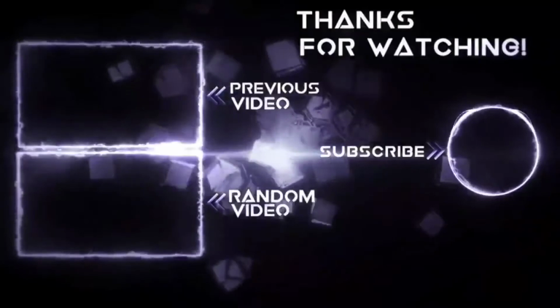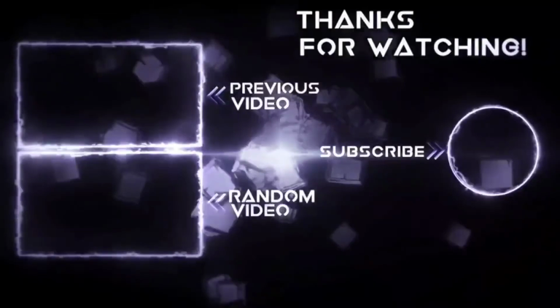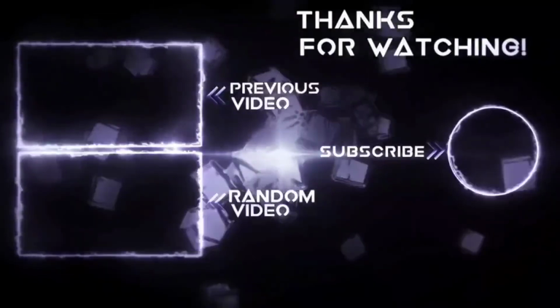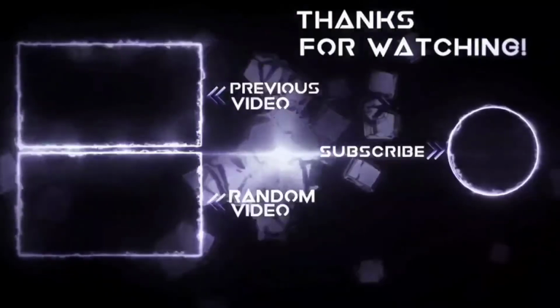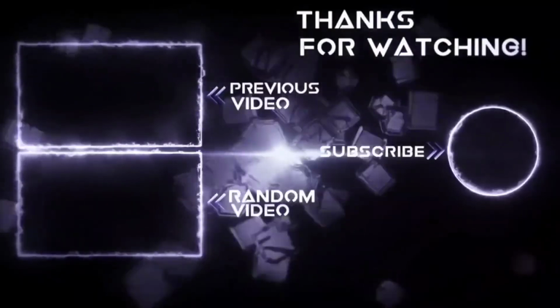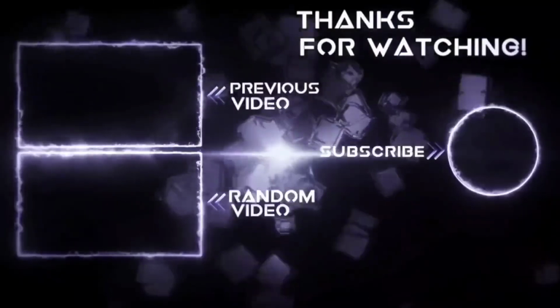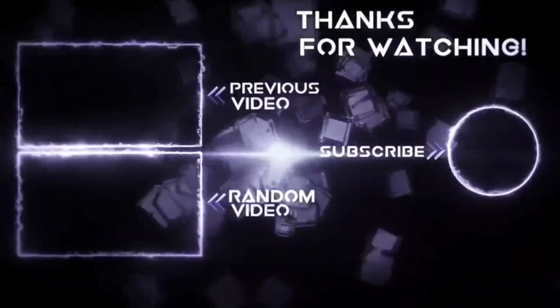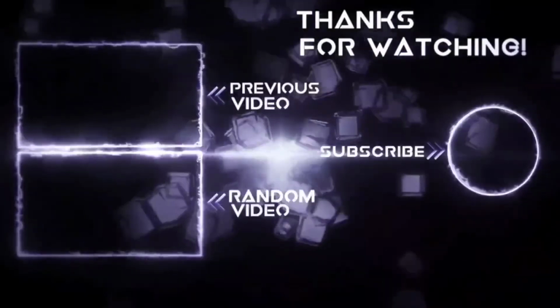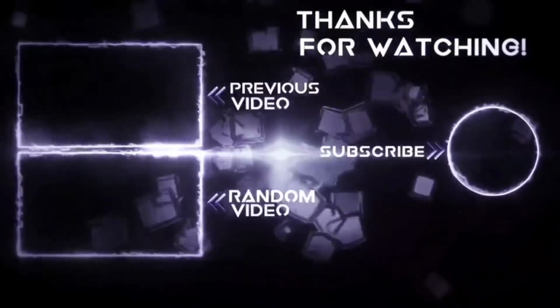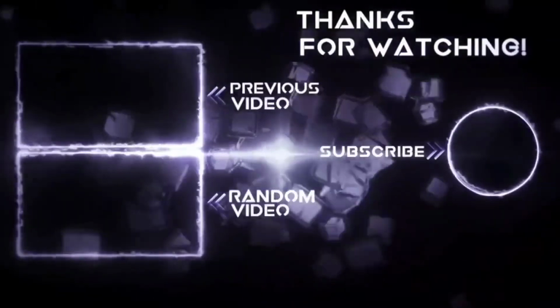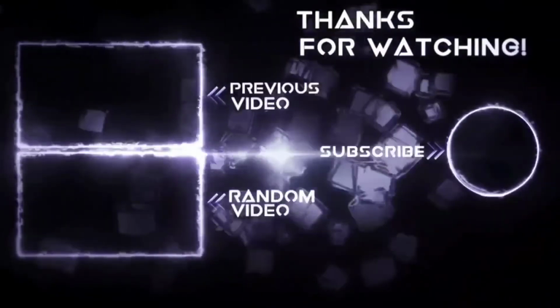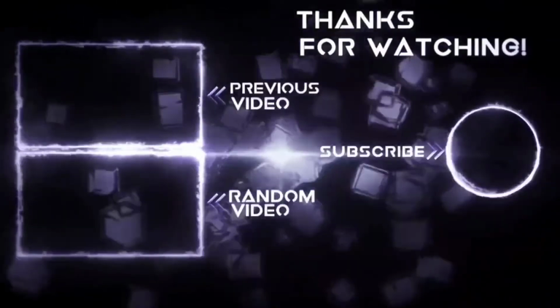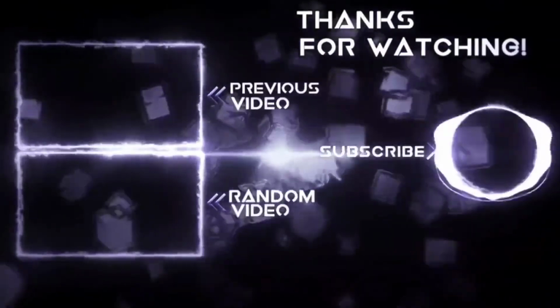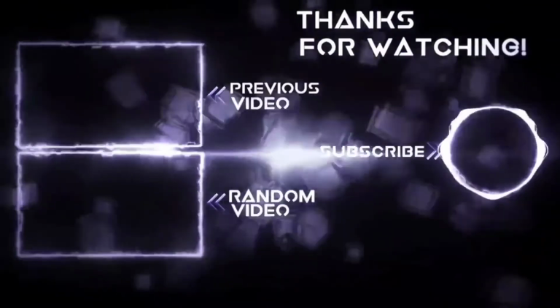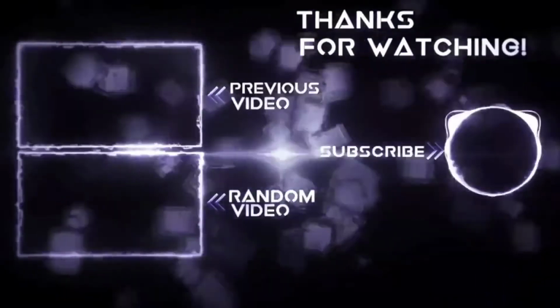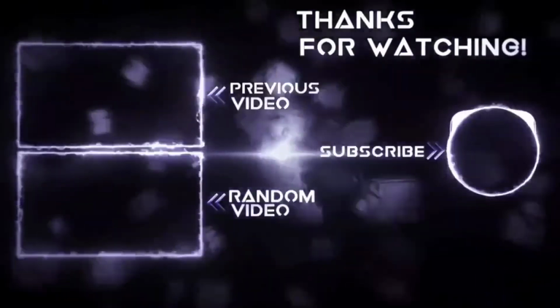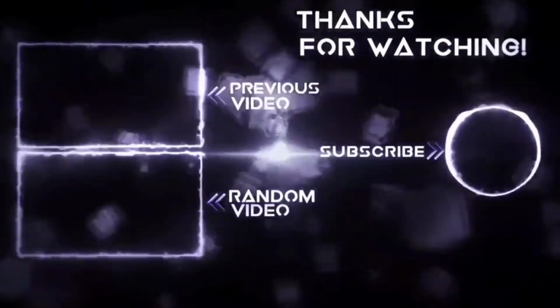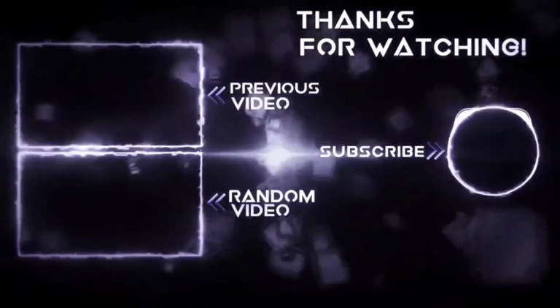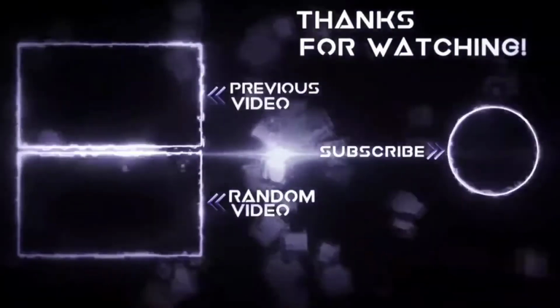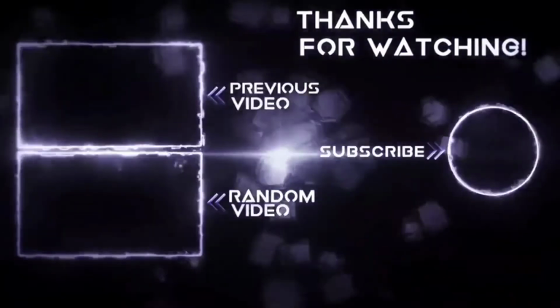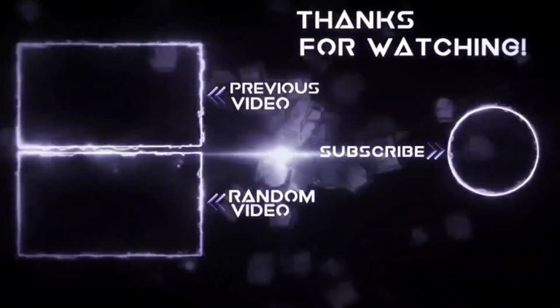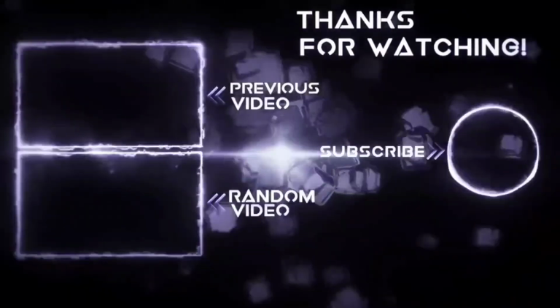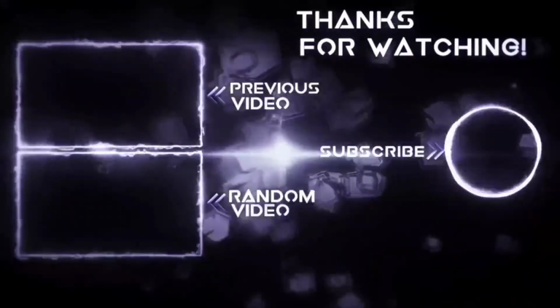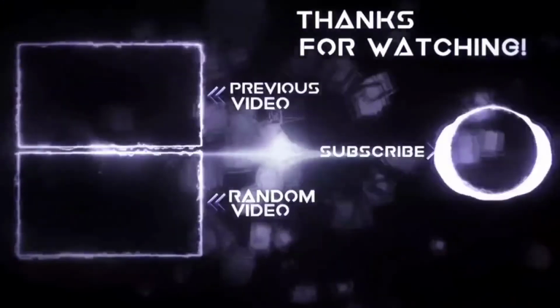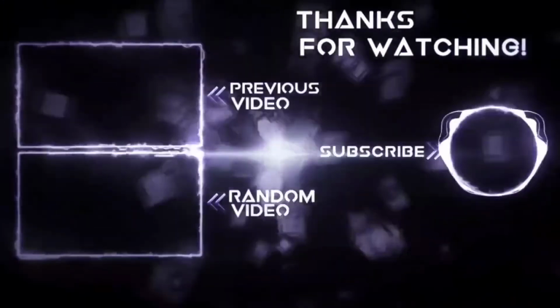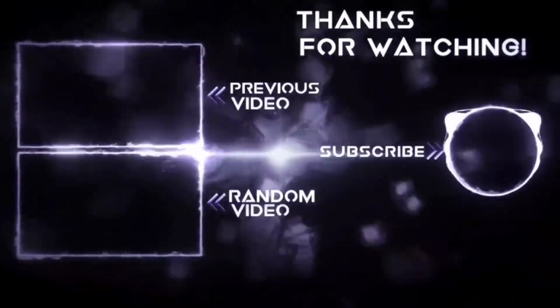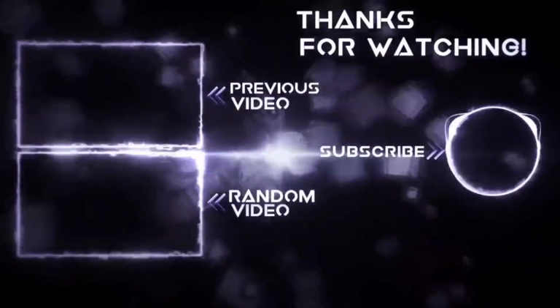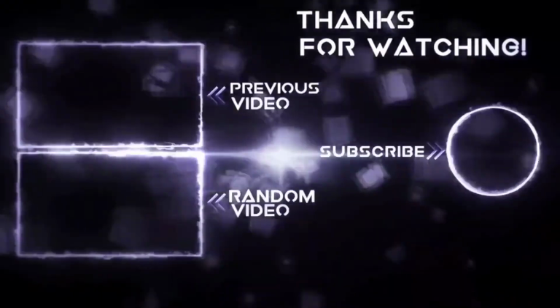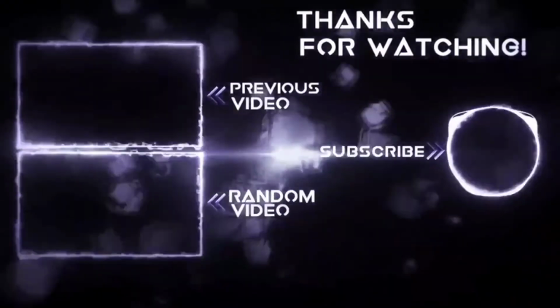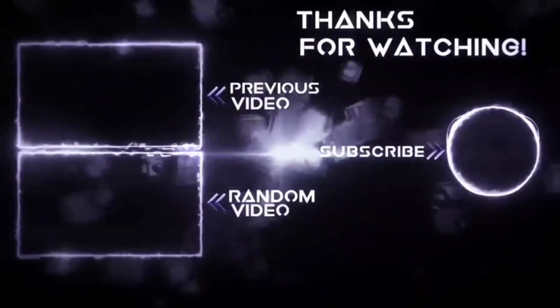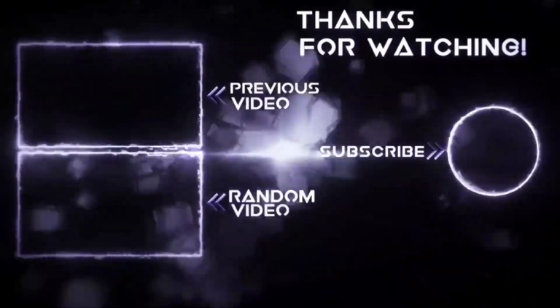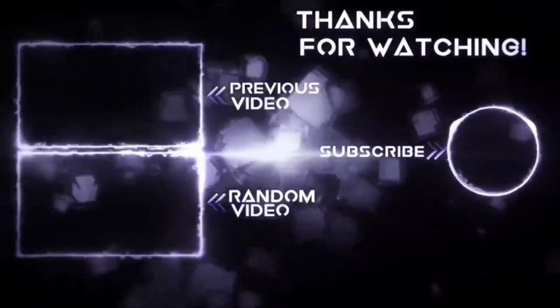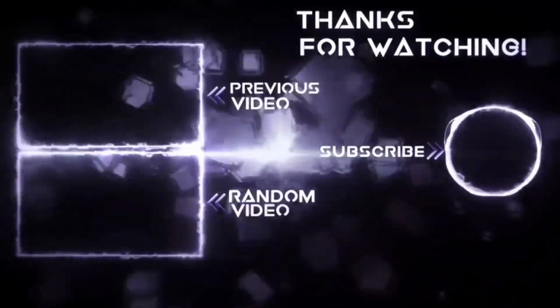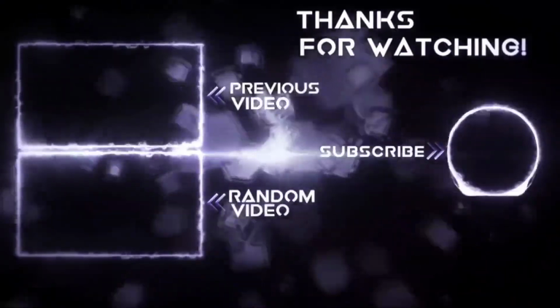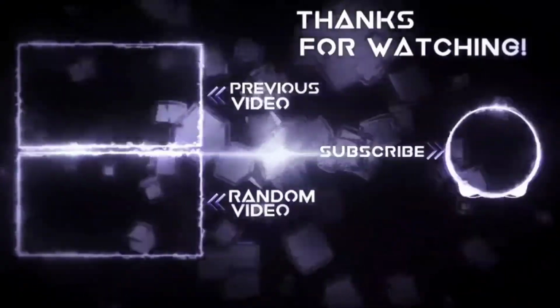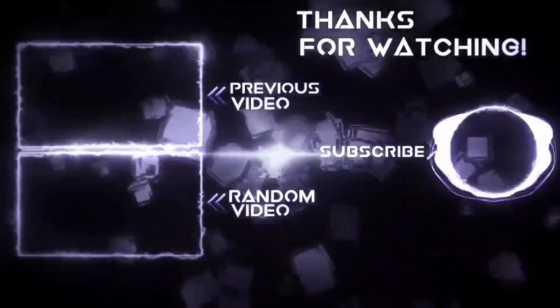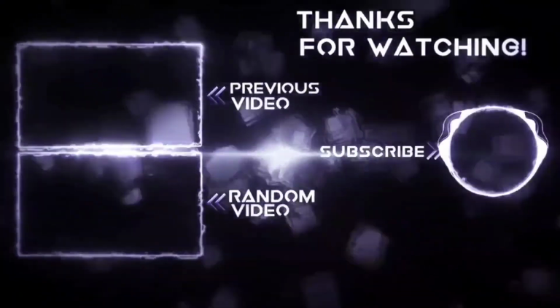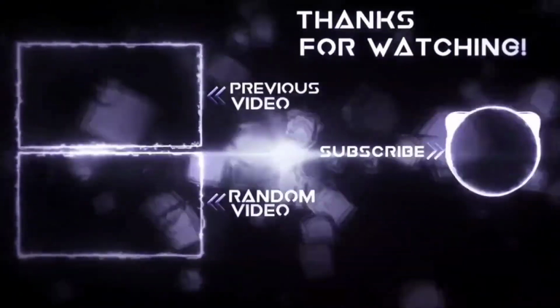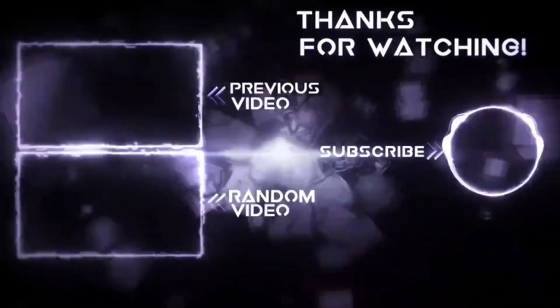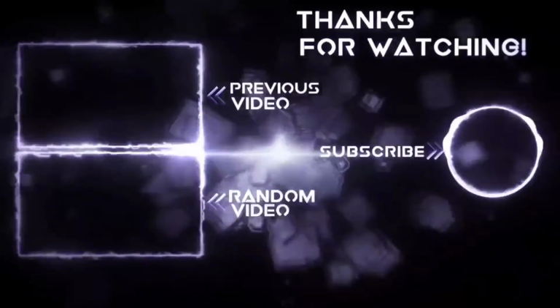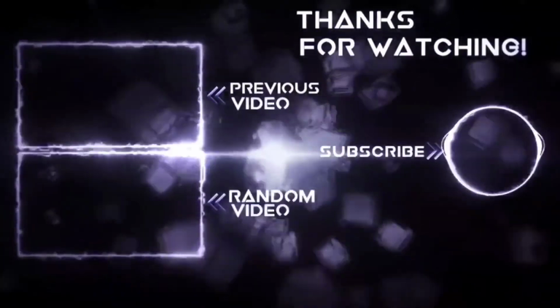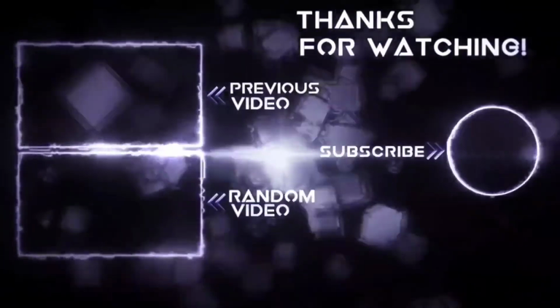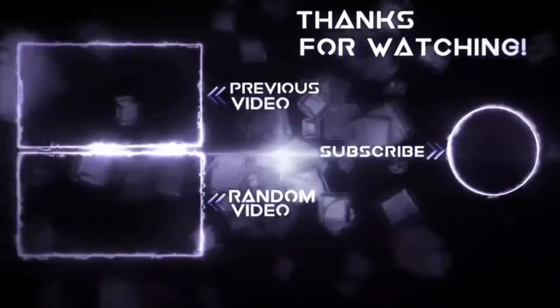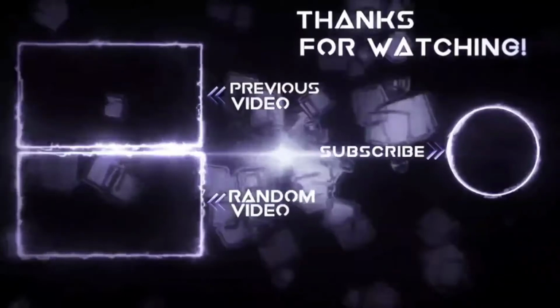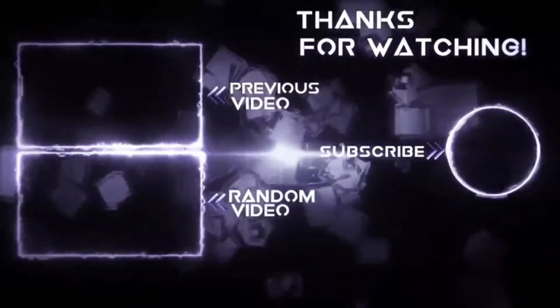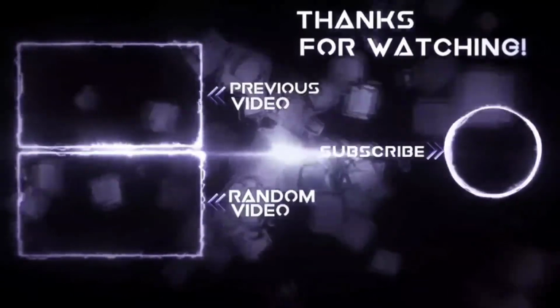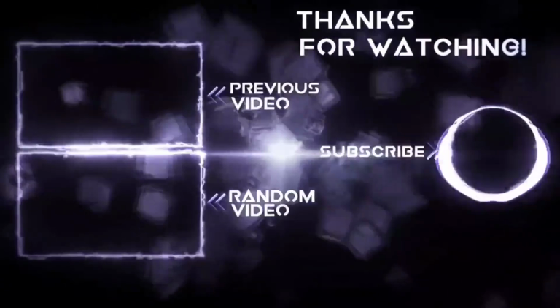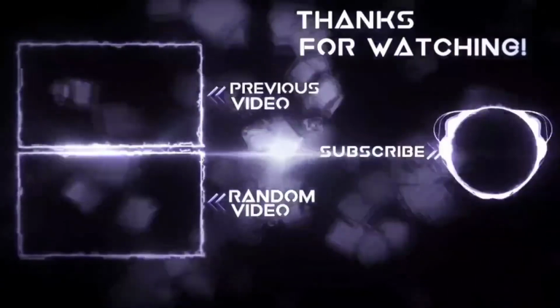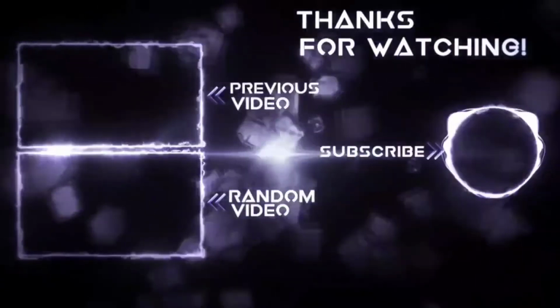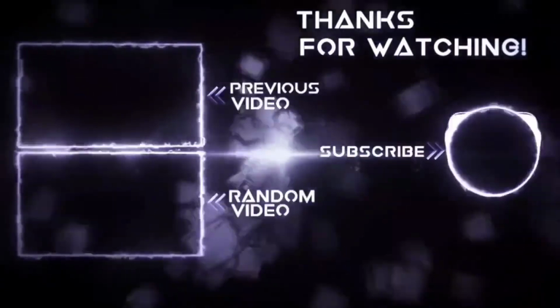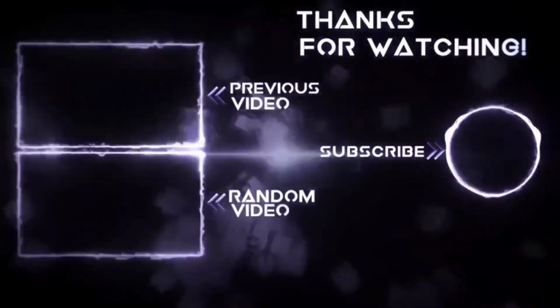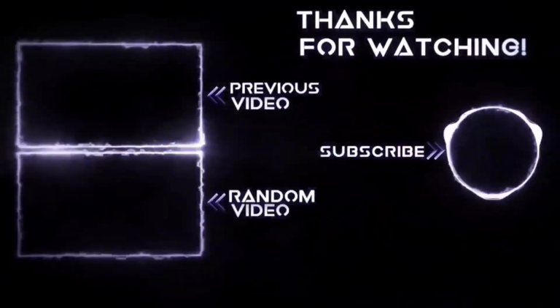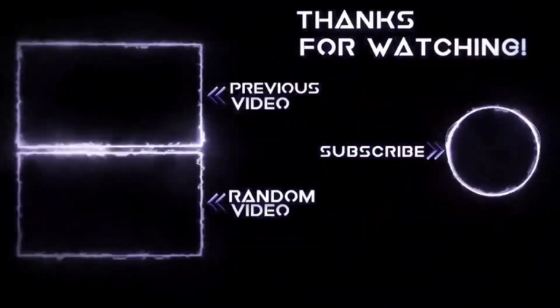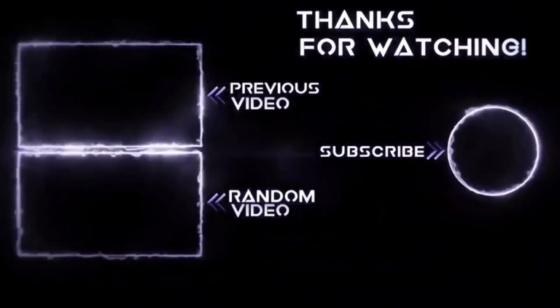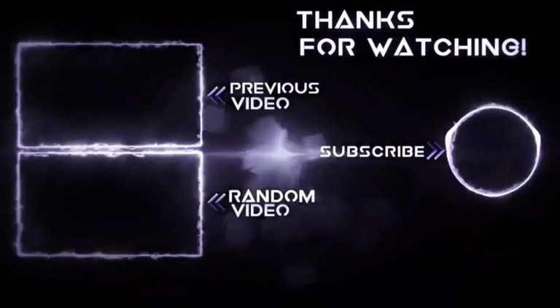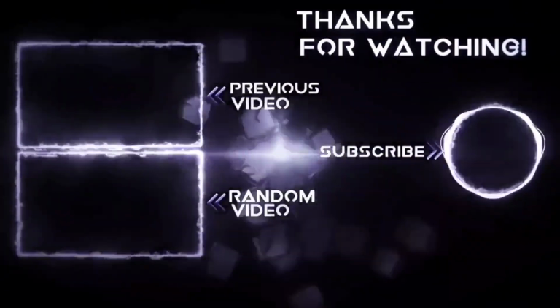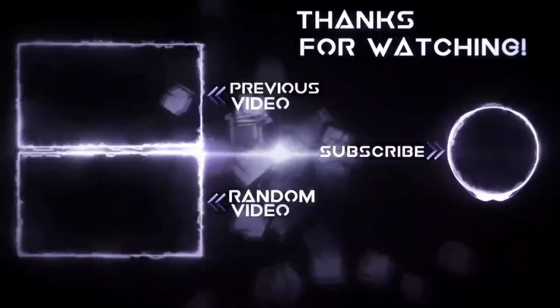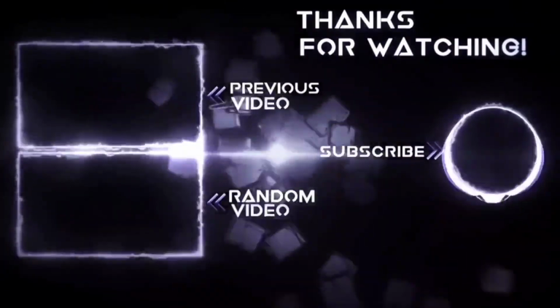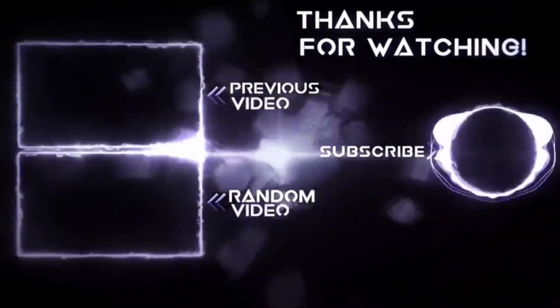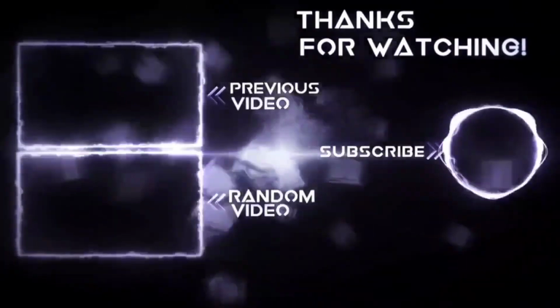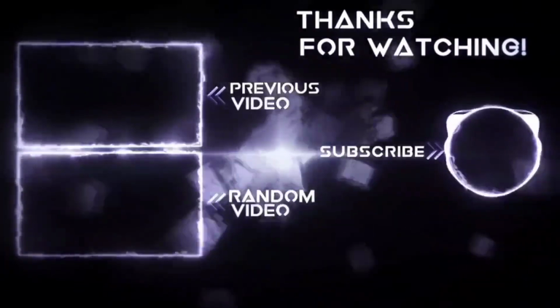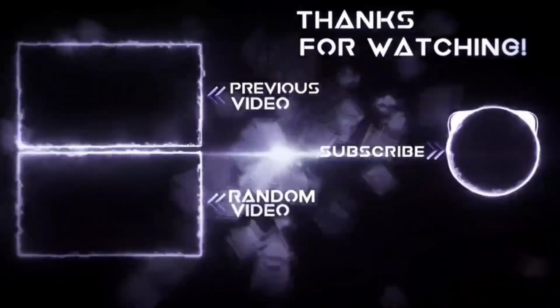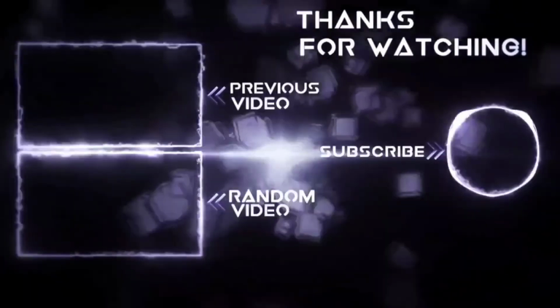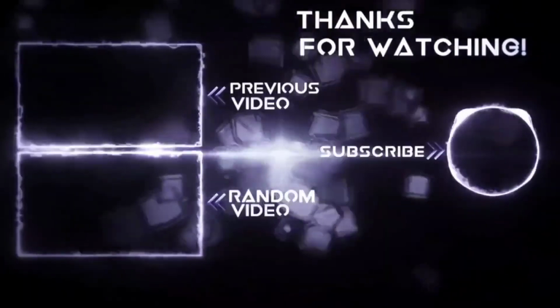As always, I do thank you for watching. Please hit that subscribe button, share, and comment. Until next time, keep it mobile.